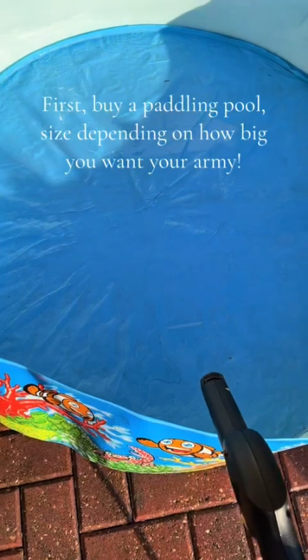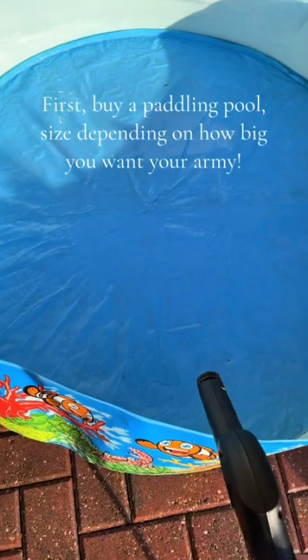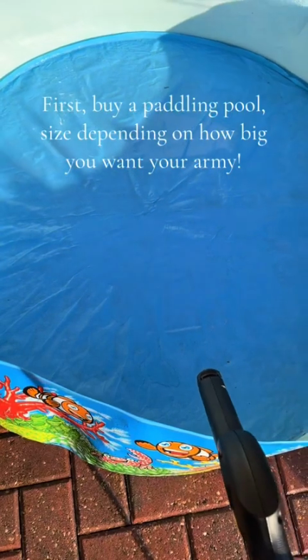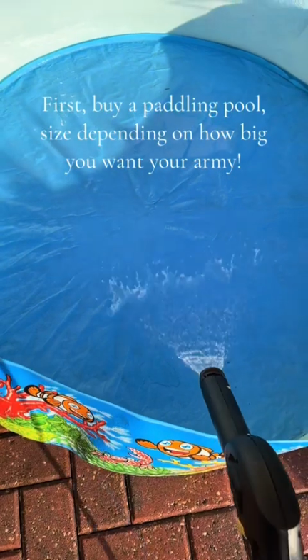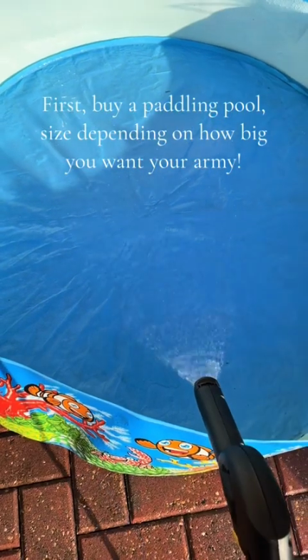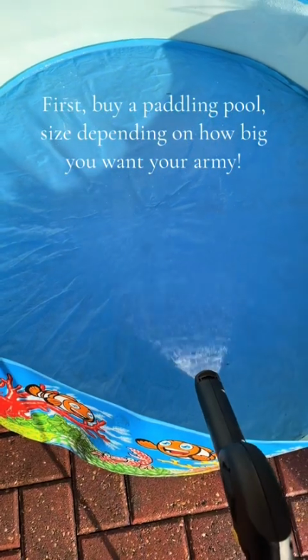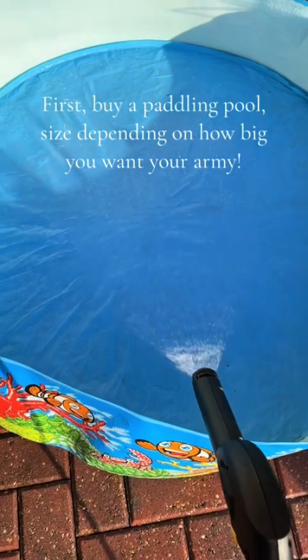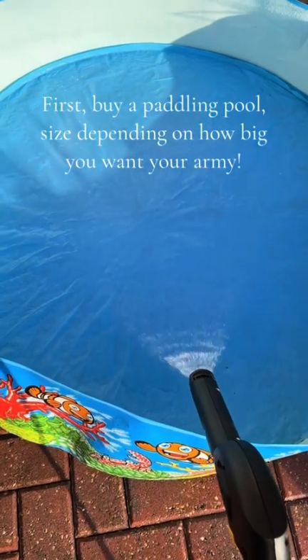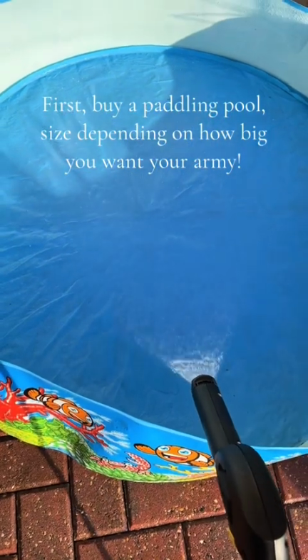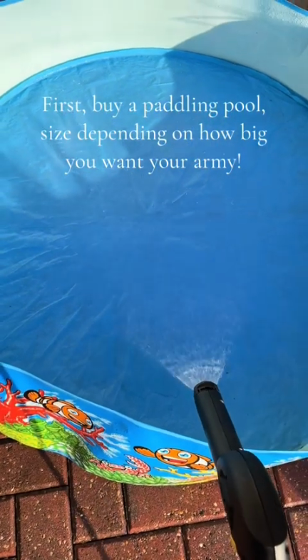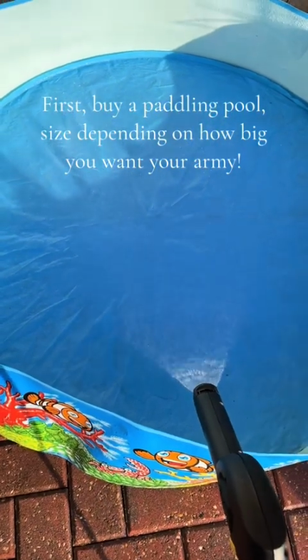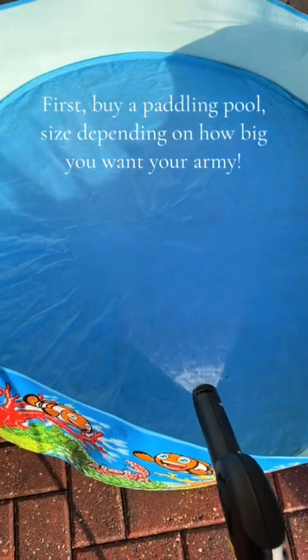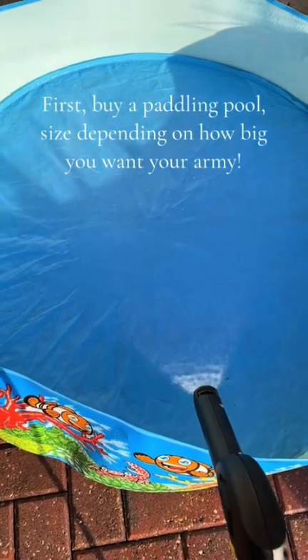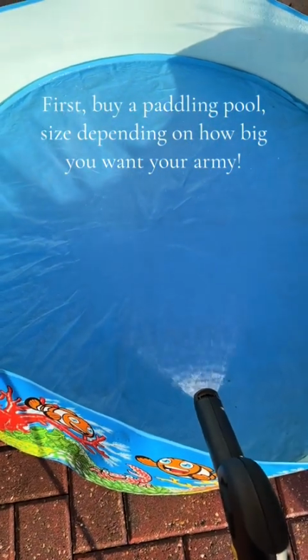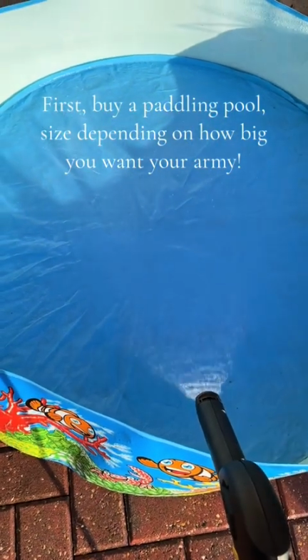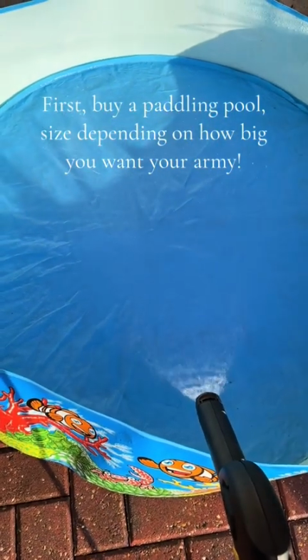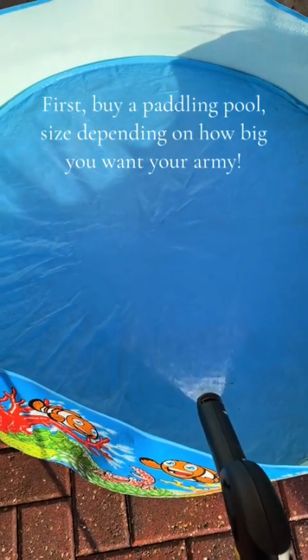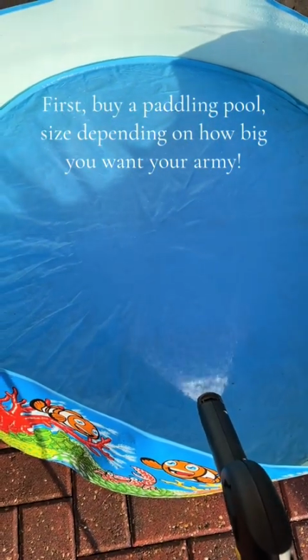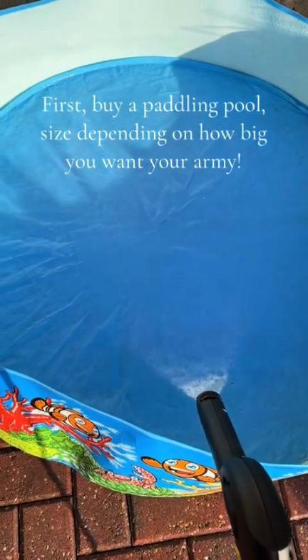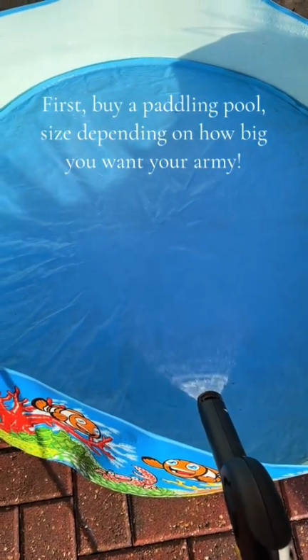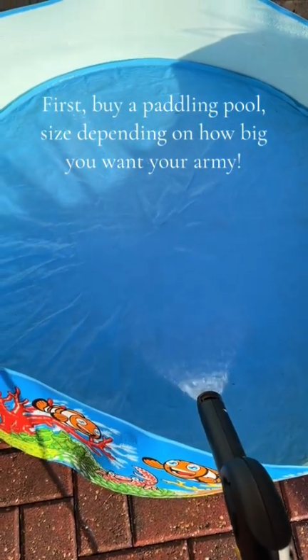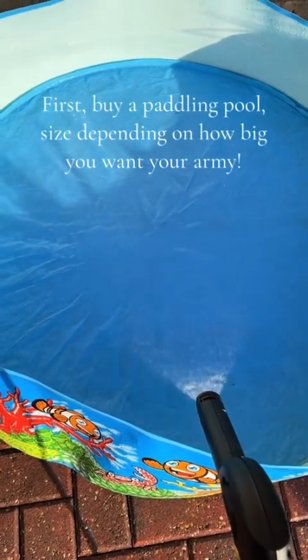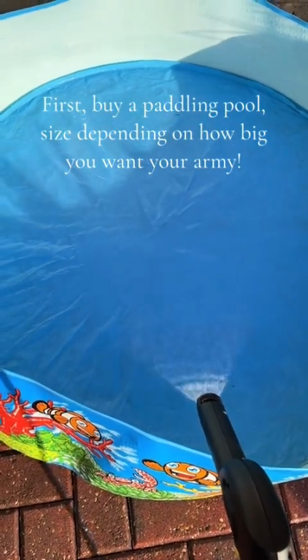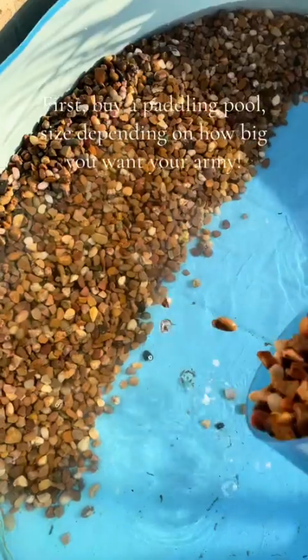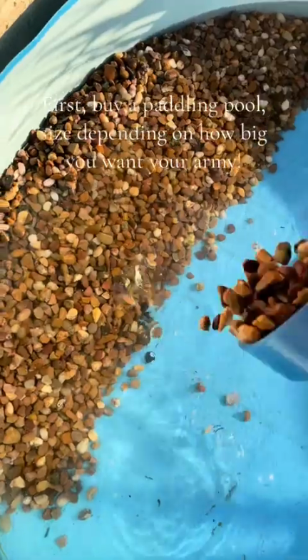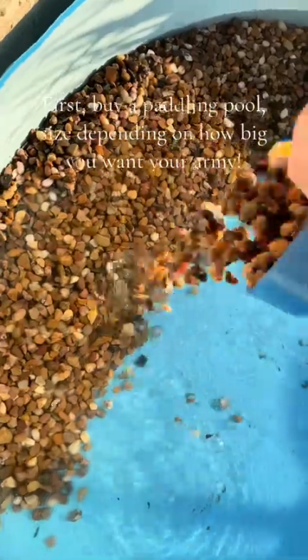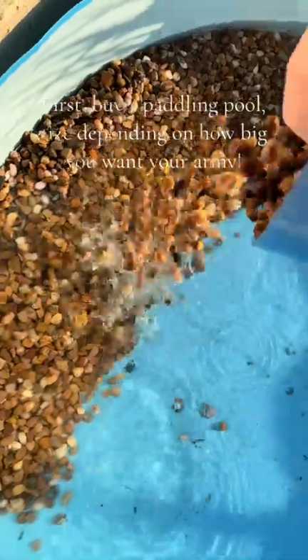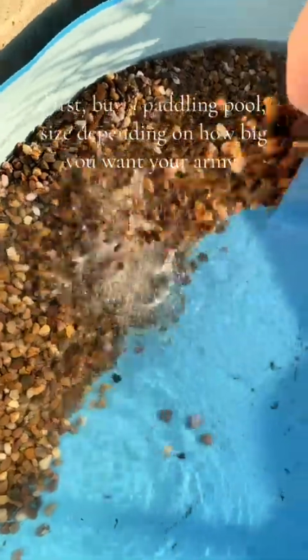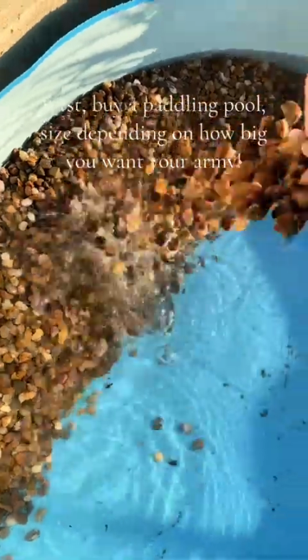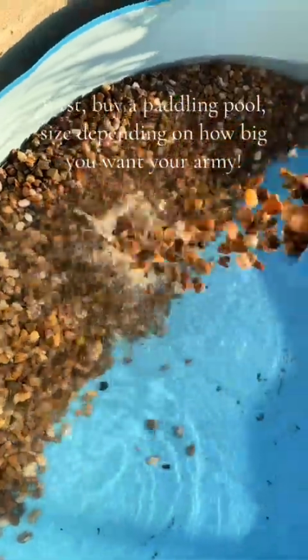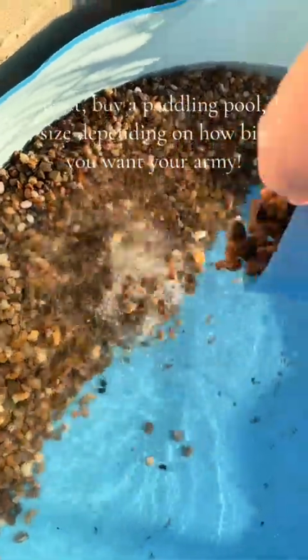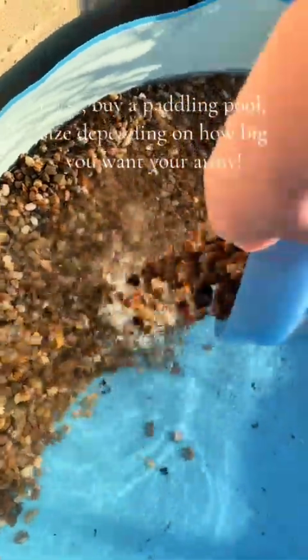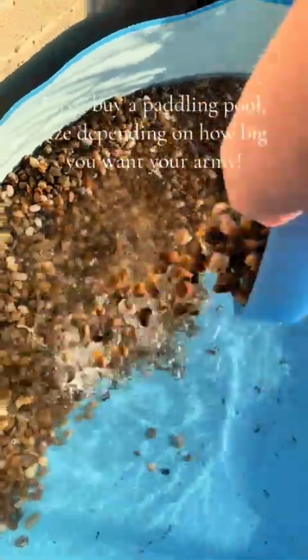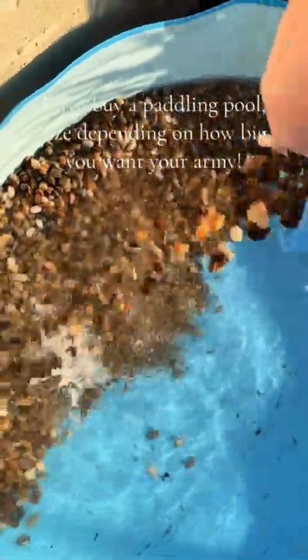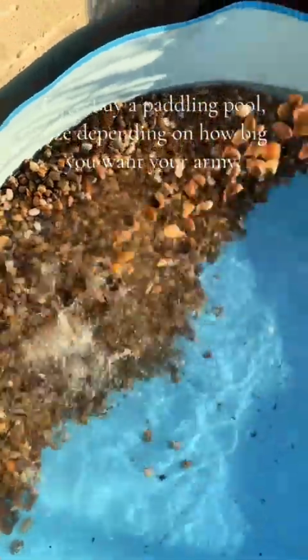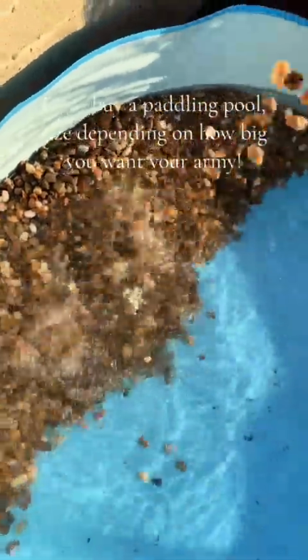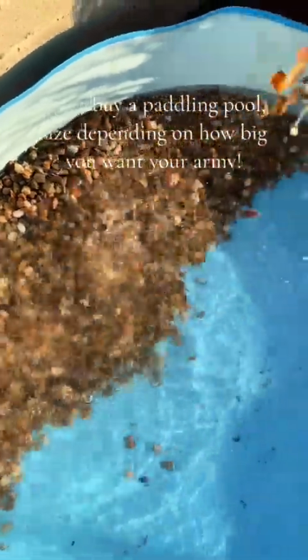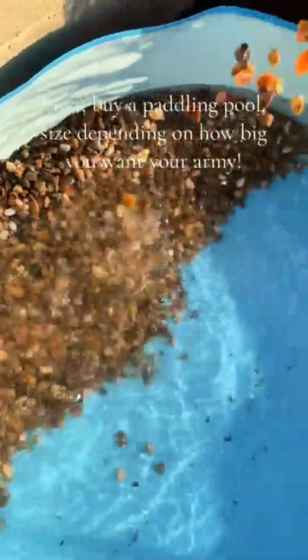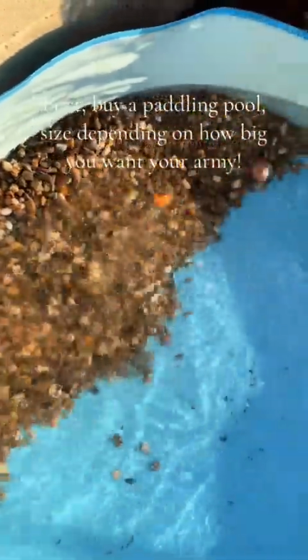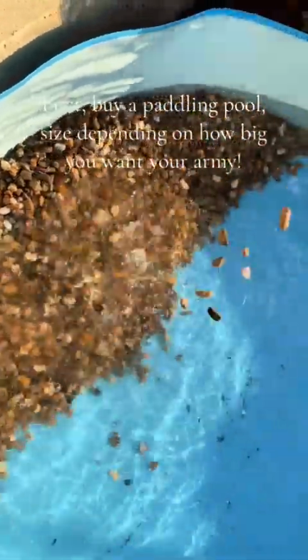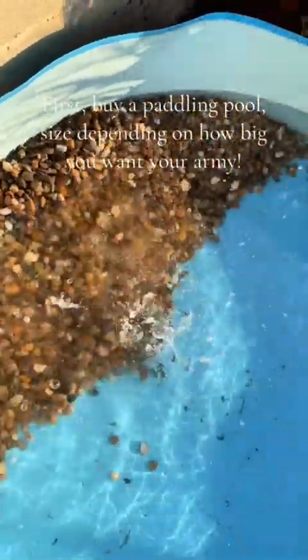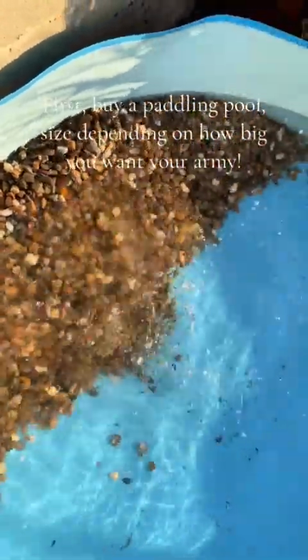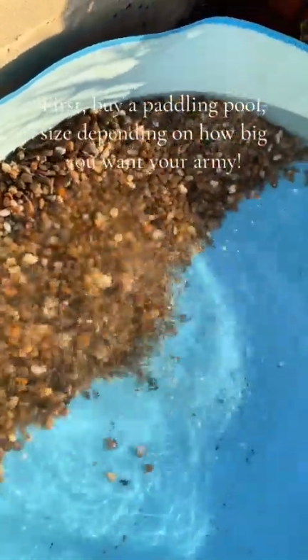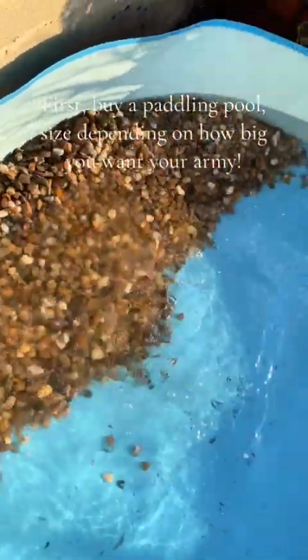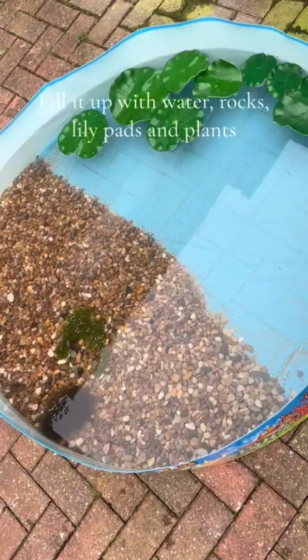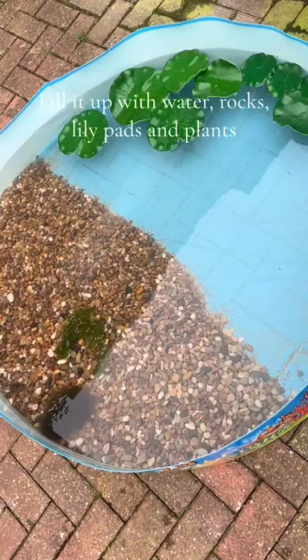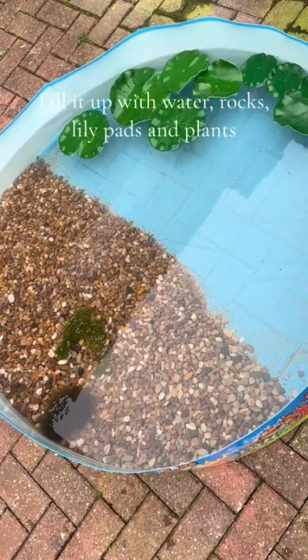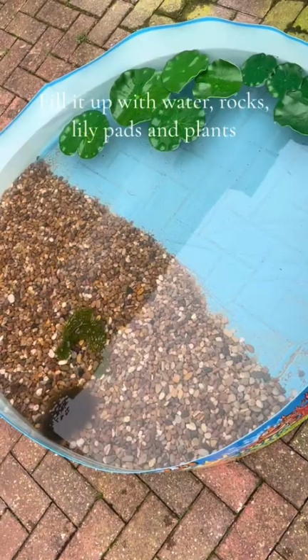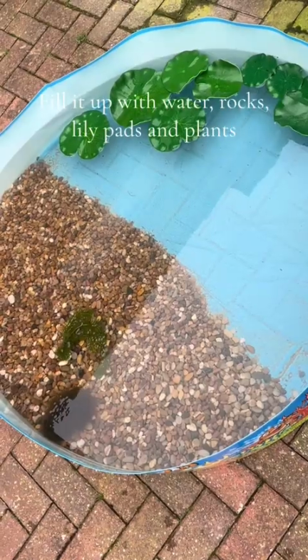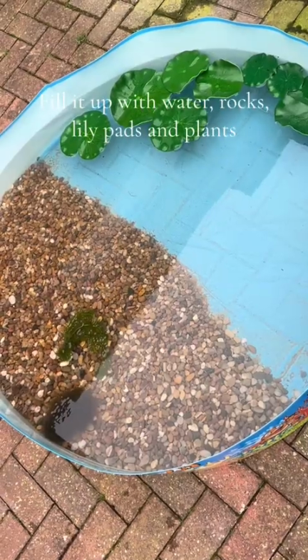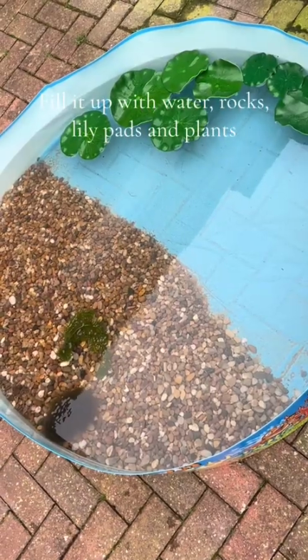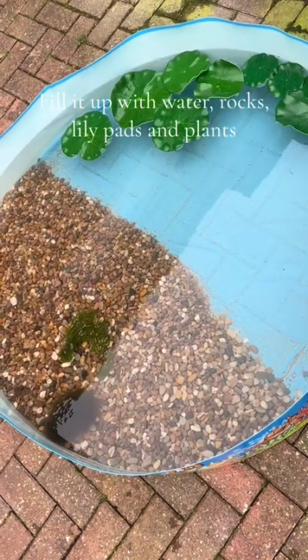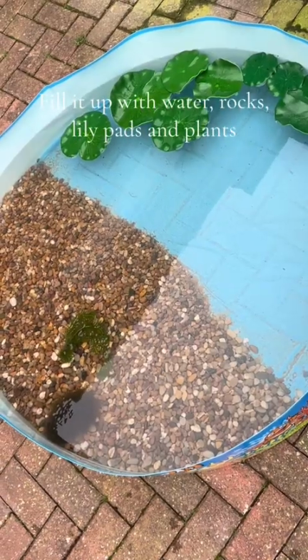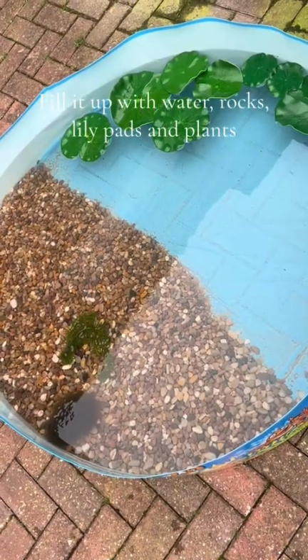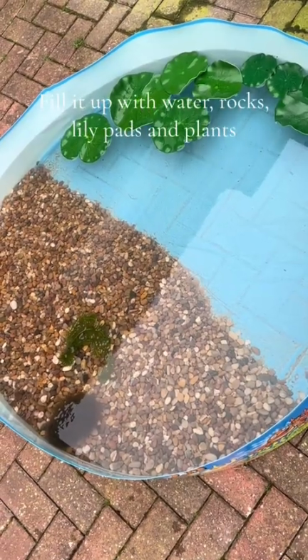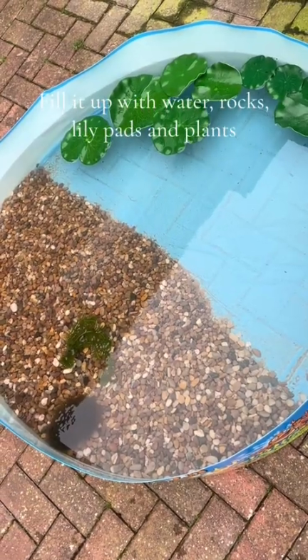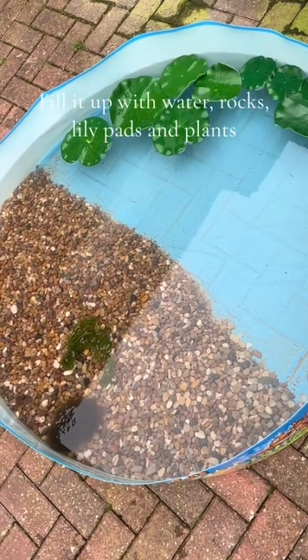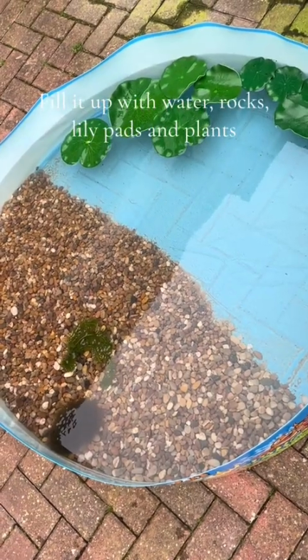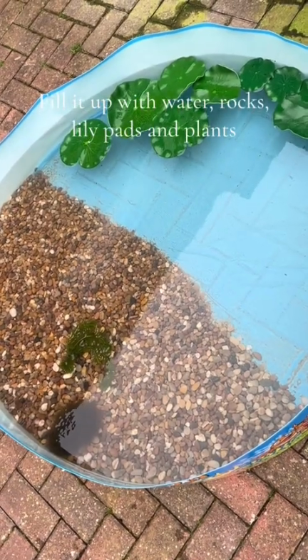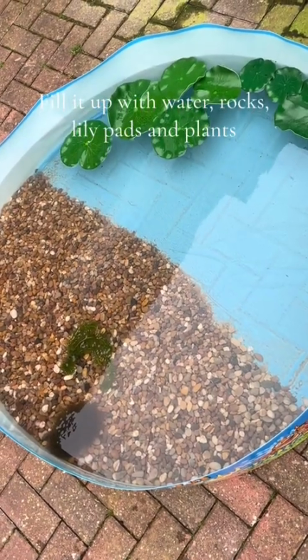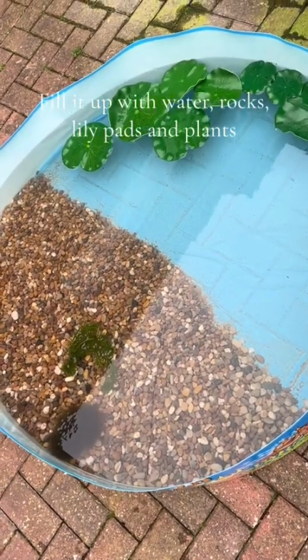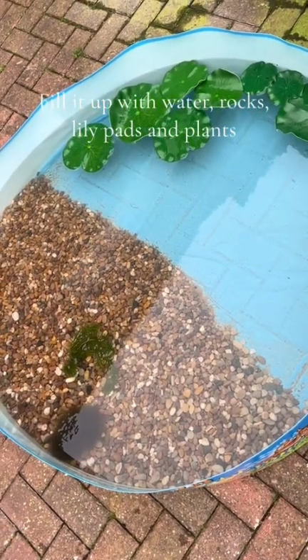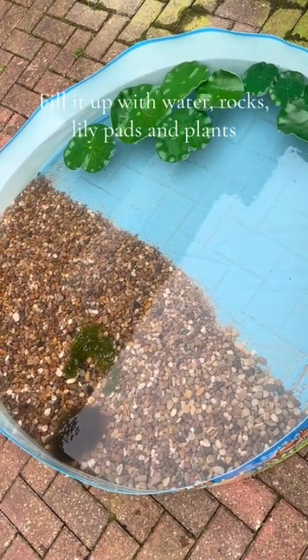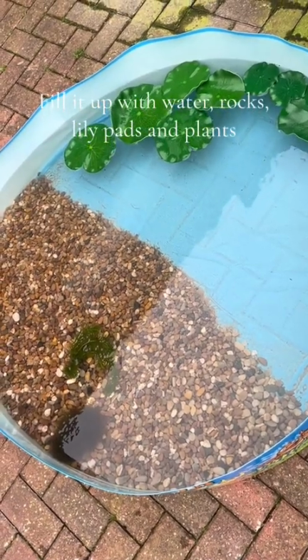First, buy a paddling pool — size depending on how big you want your army — rocks, lily pads, and plants.